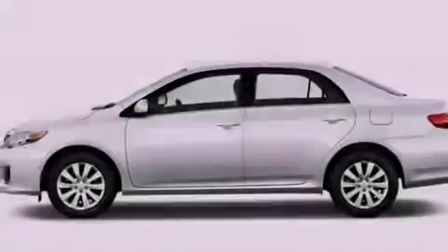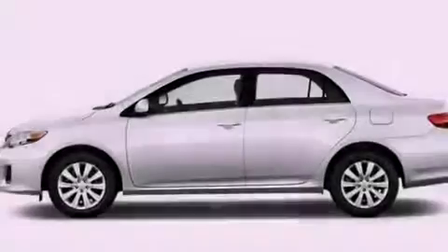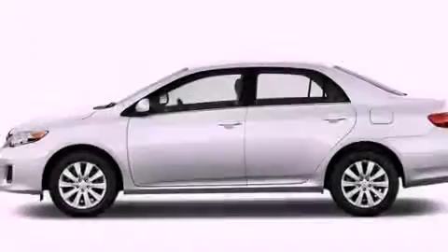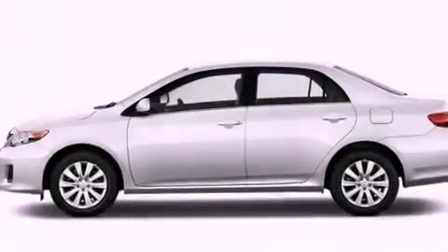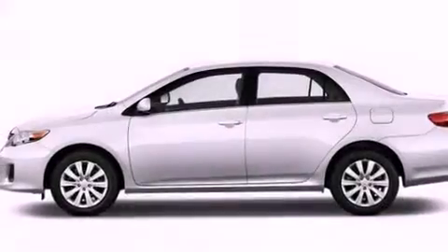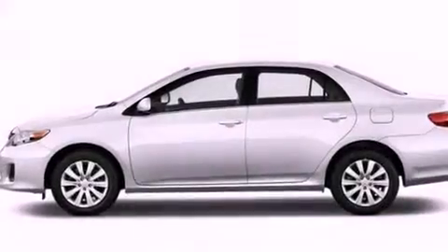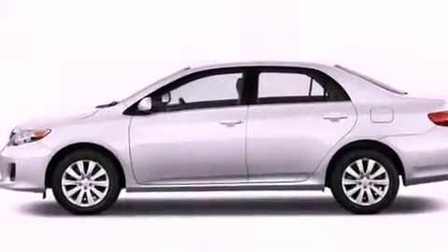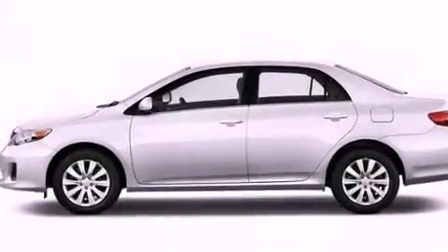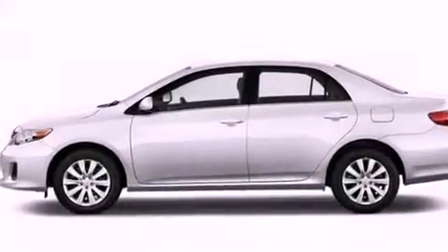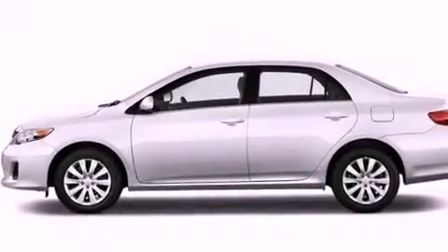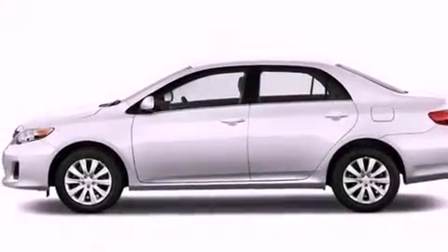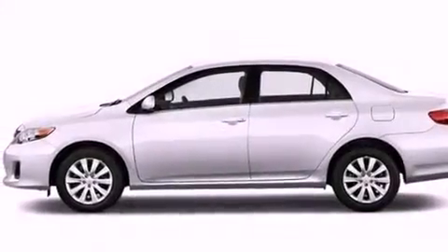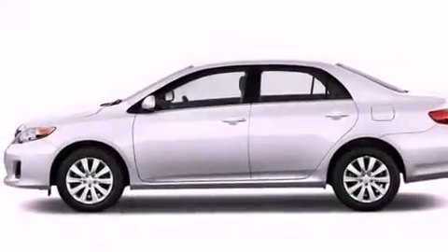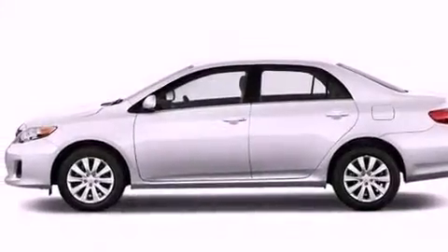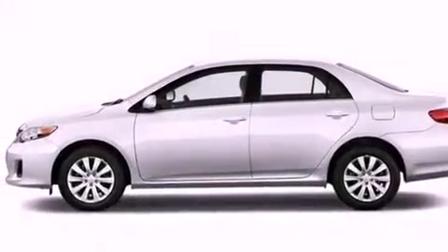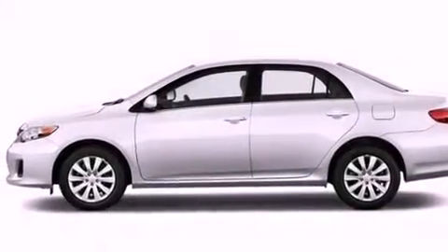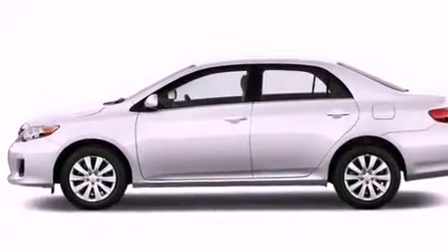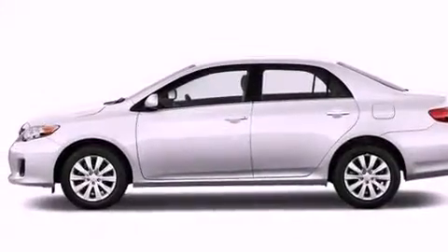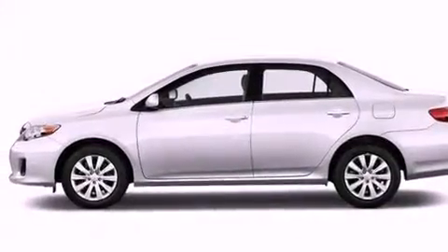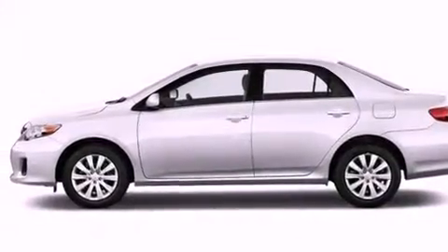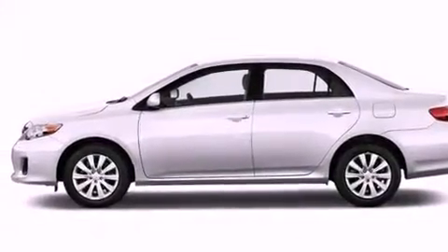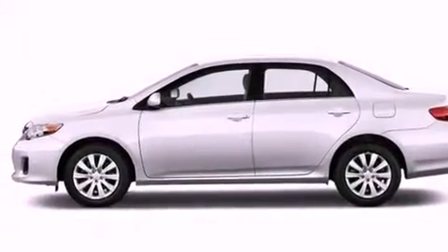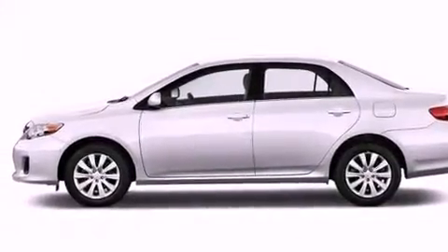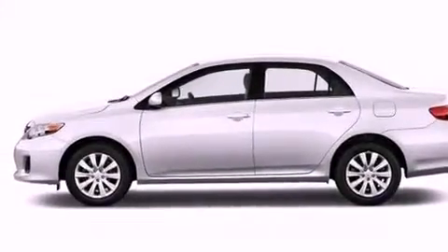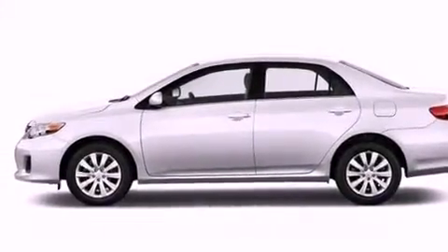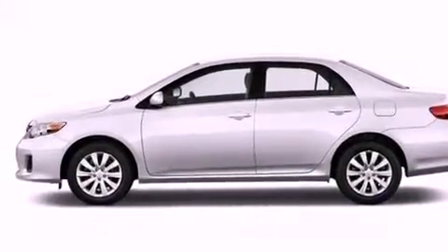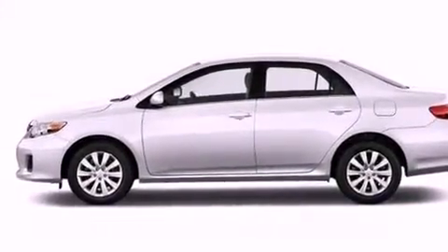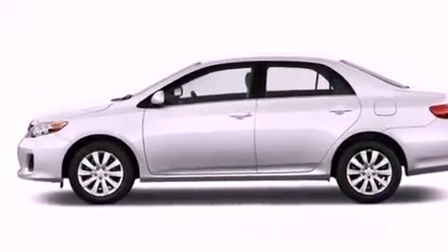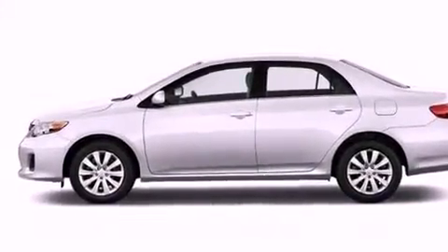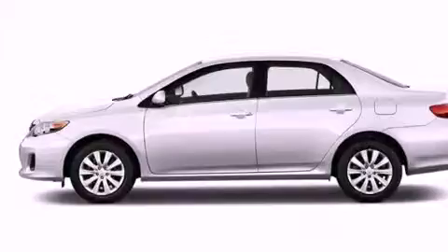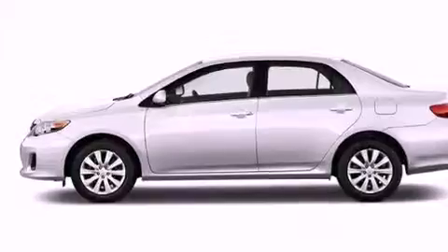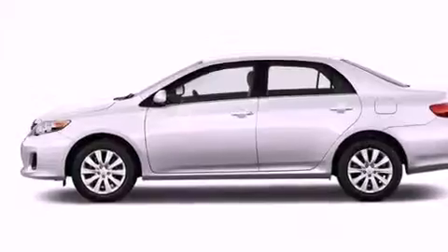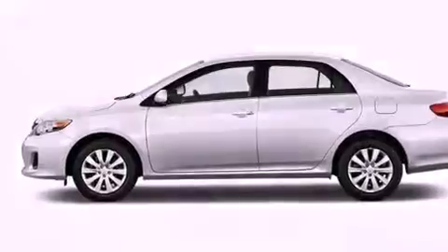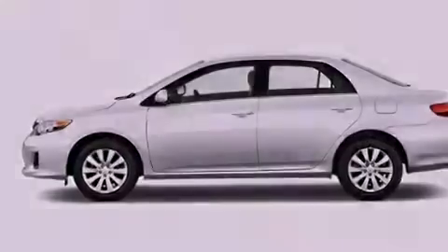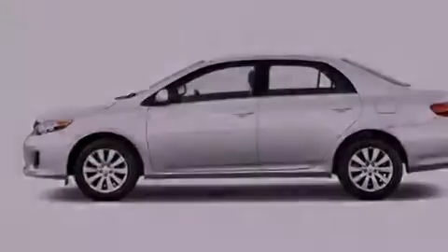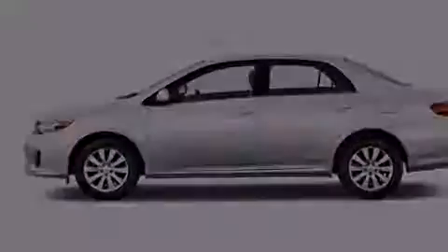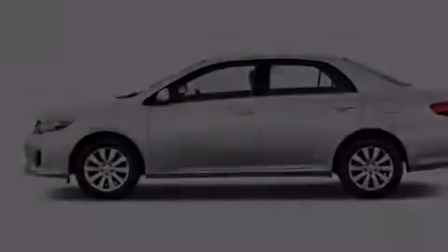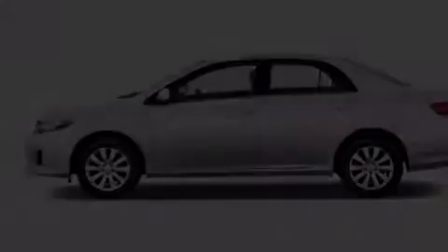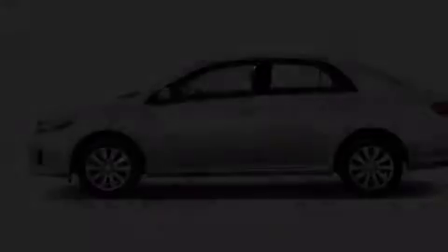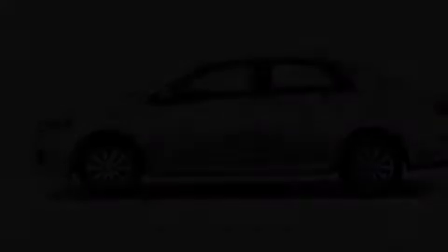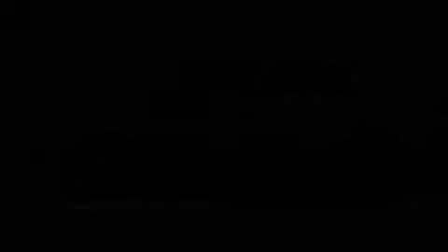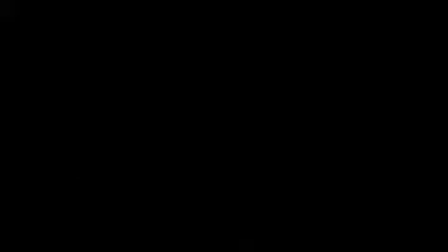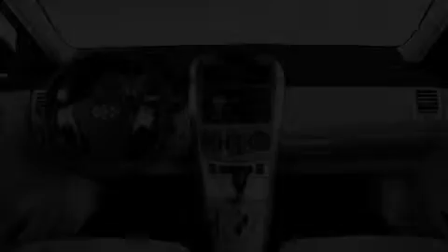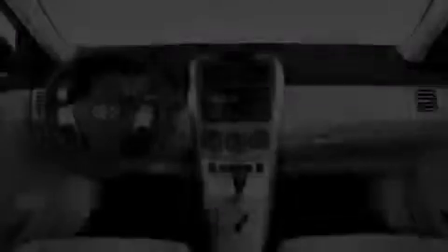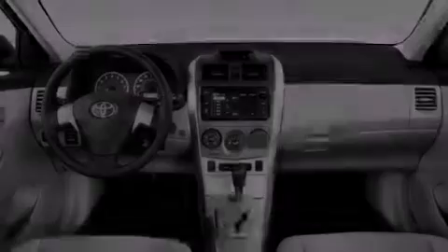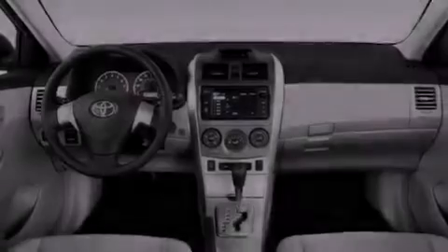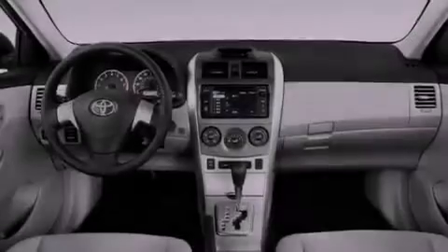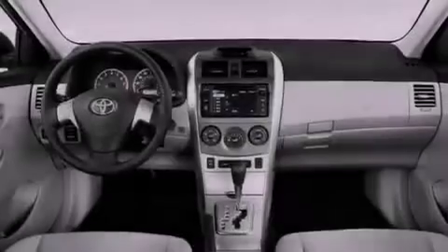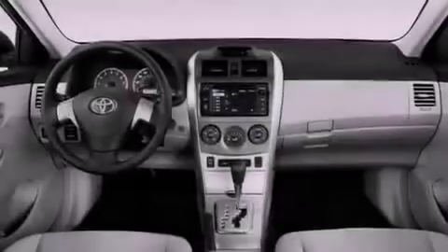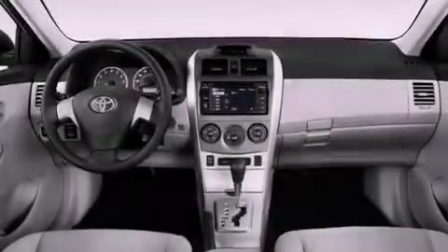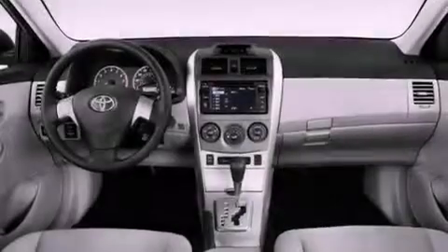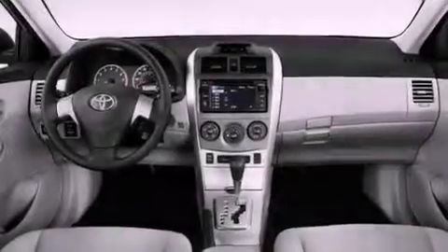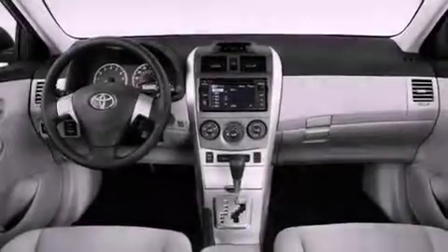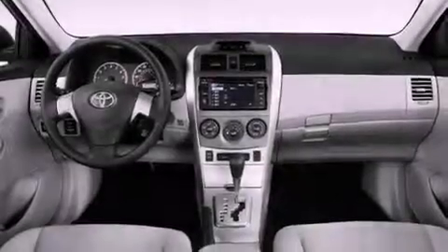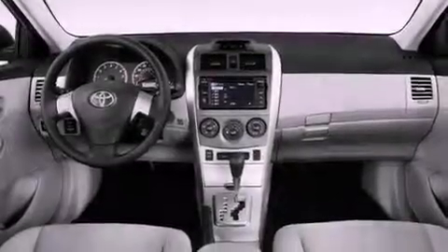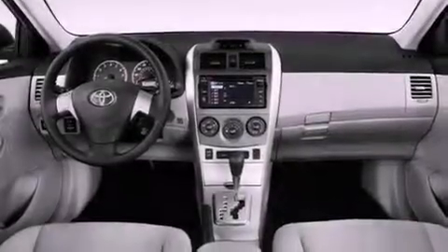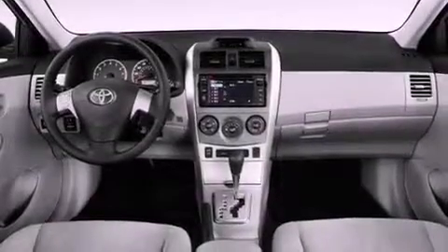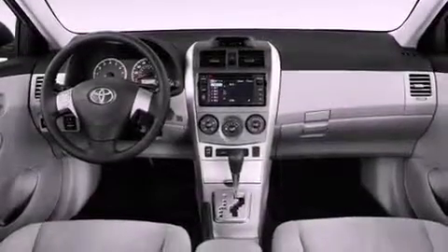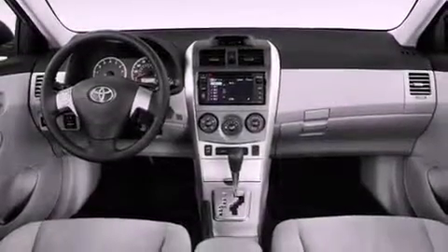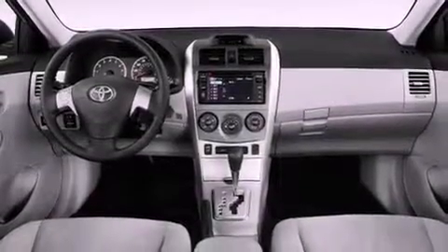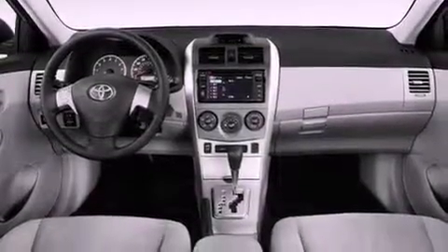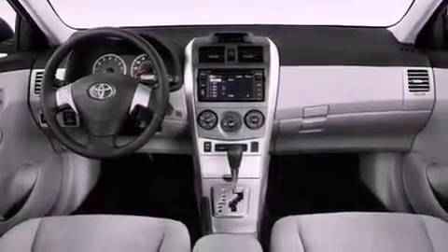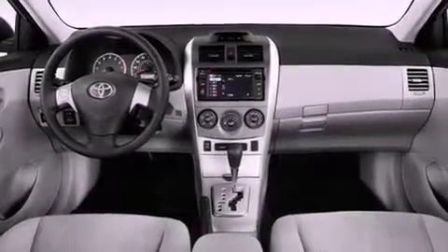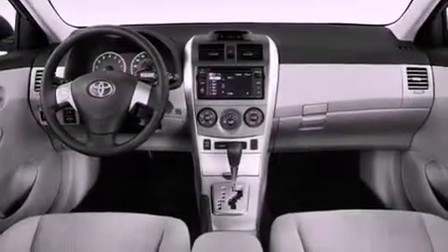Additional features include front and rear floor mats, rear impact crumple zones, air conditioning, and an auxiliary power outlet.